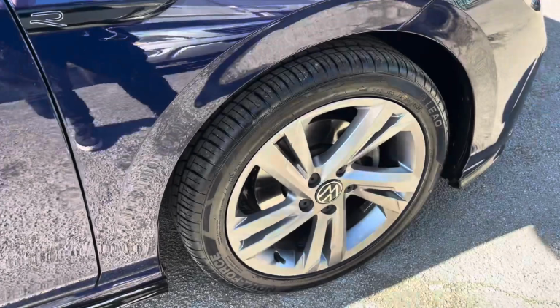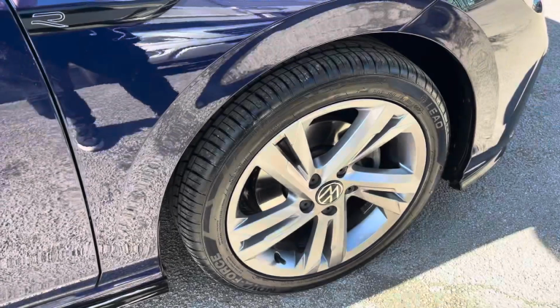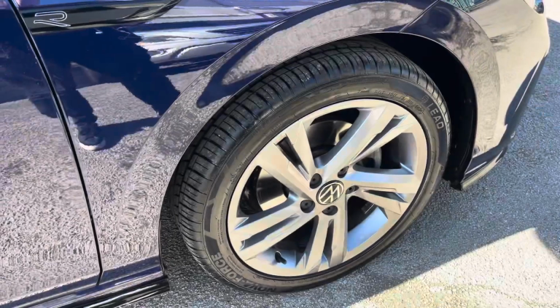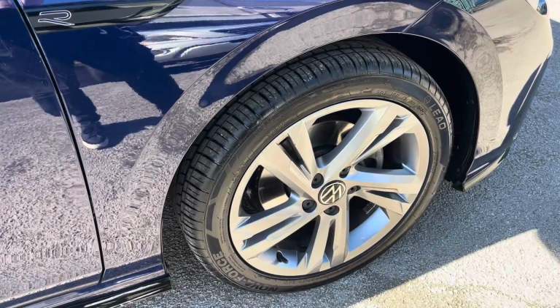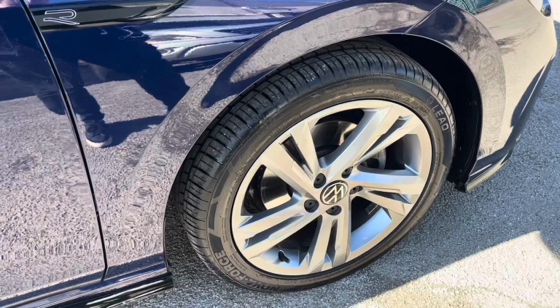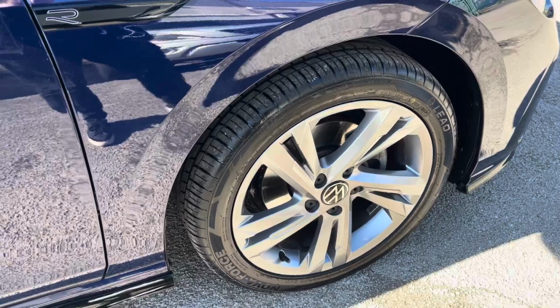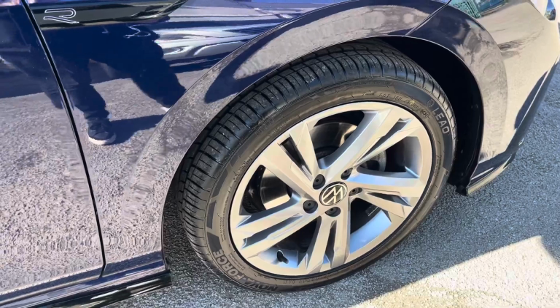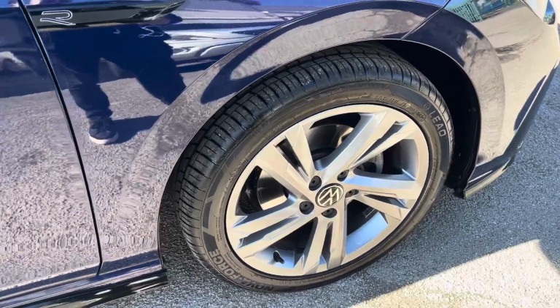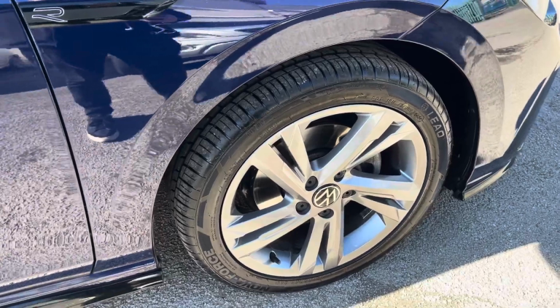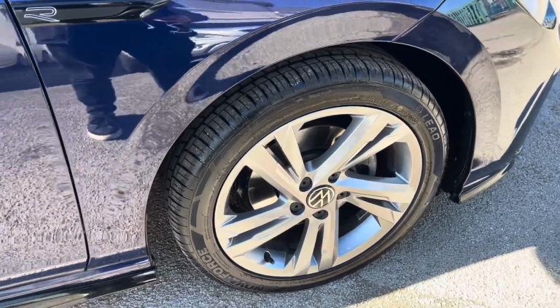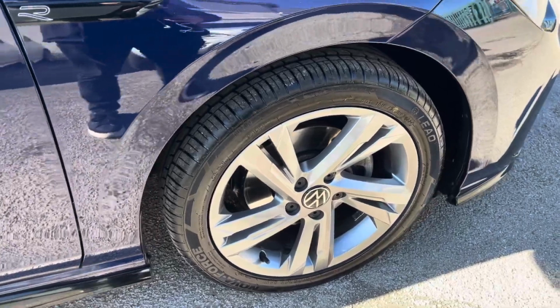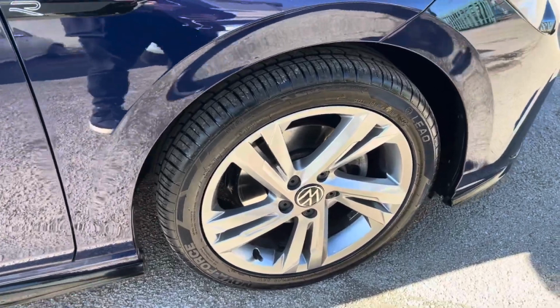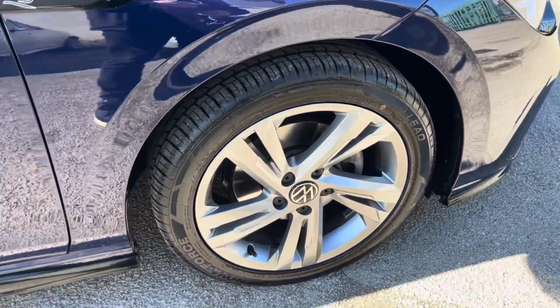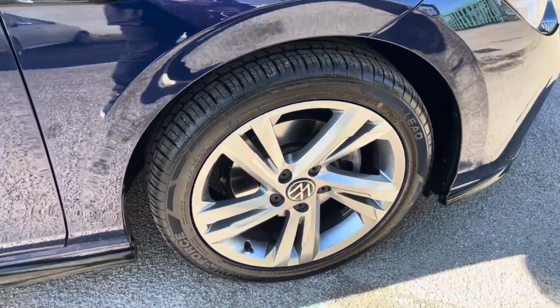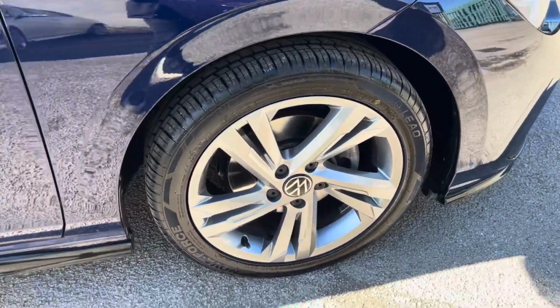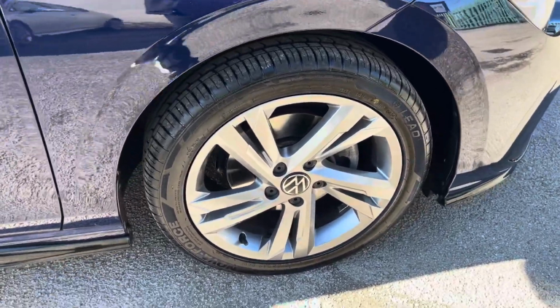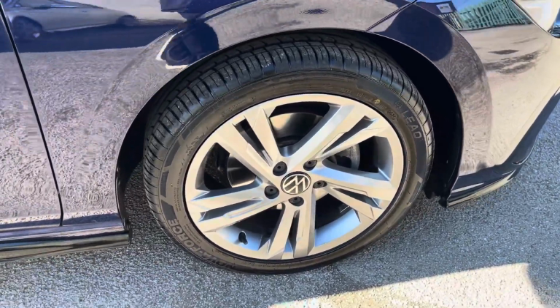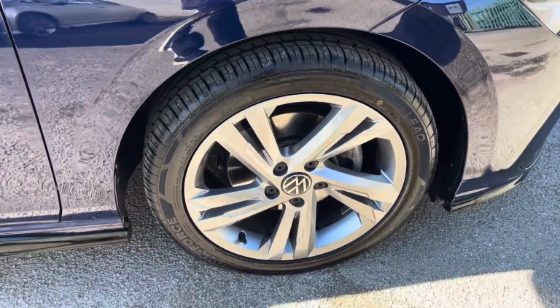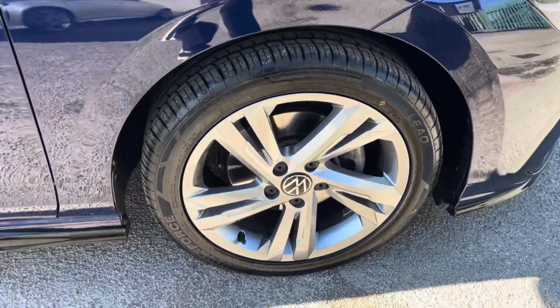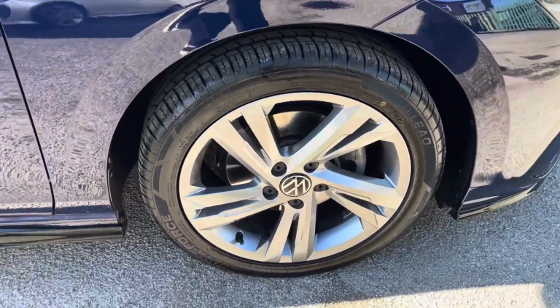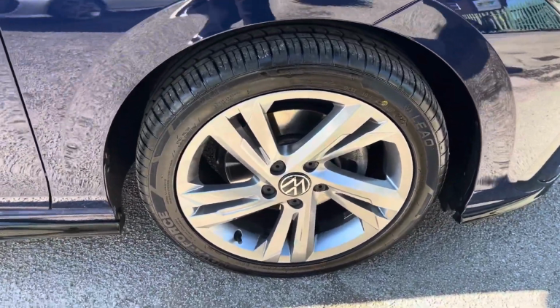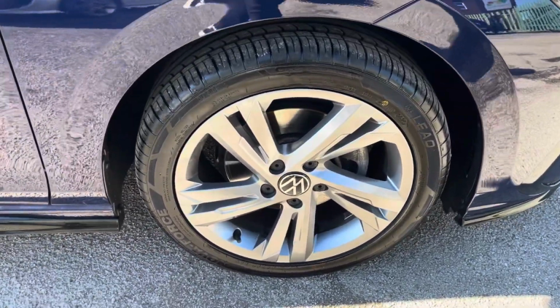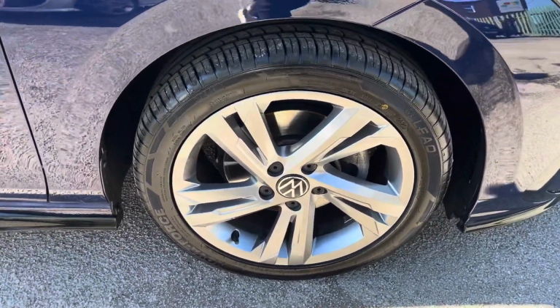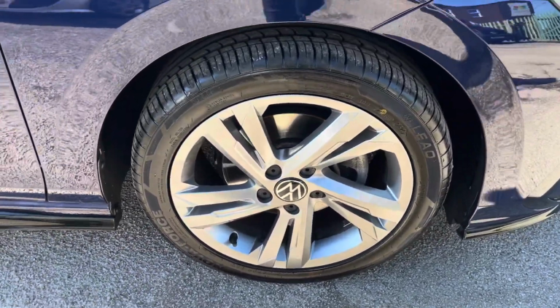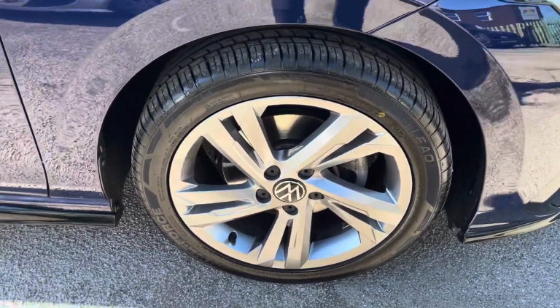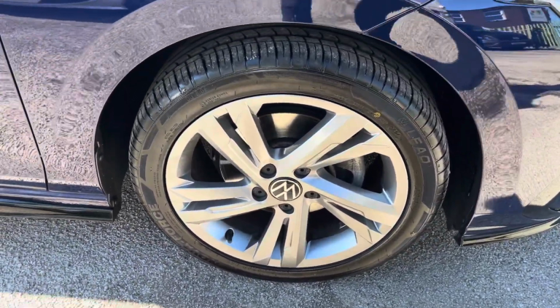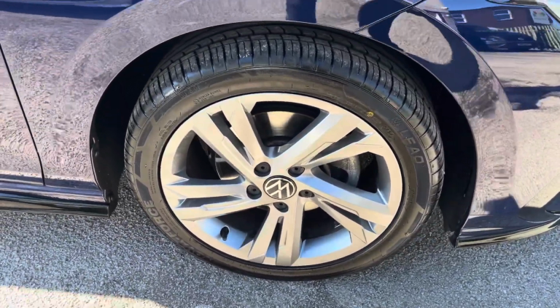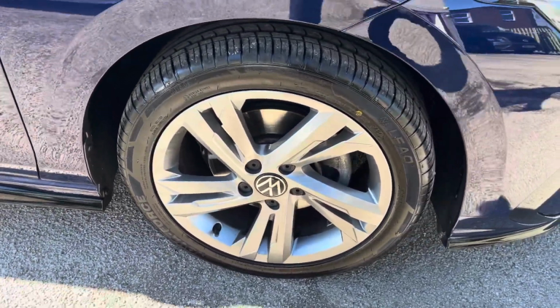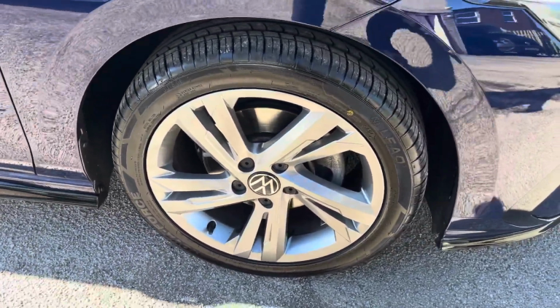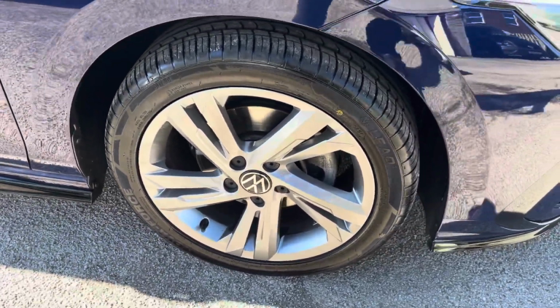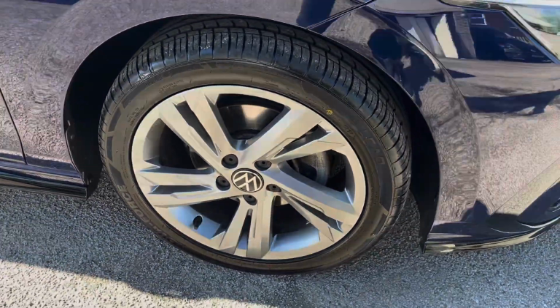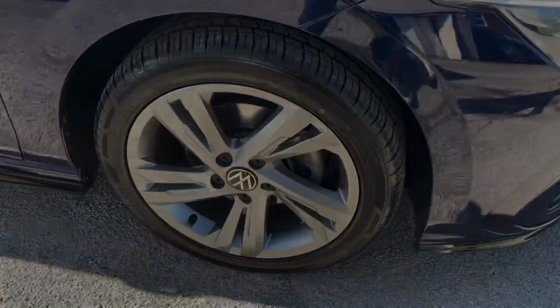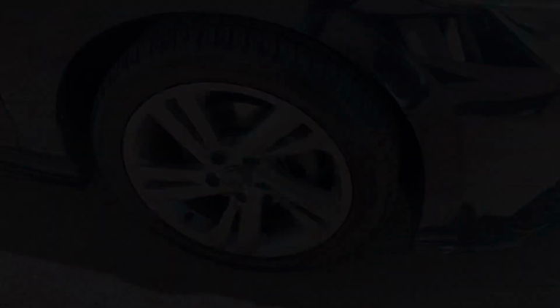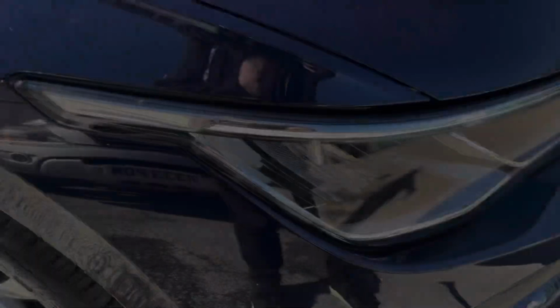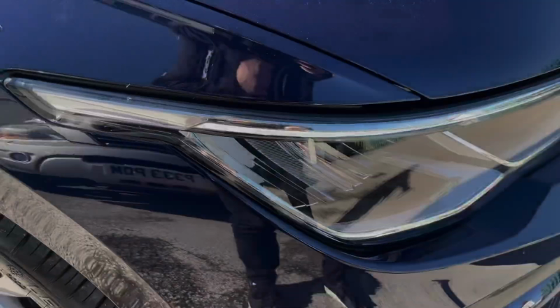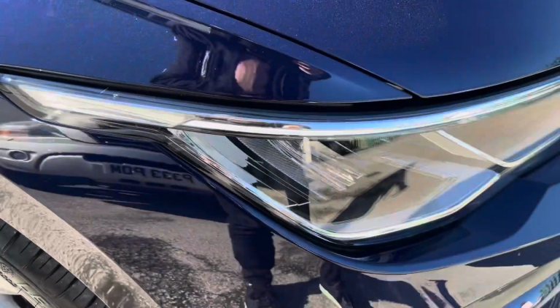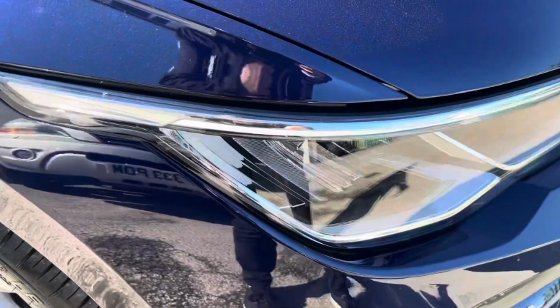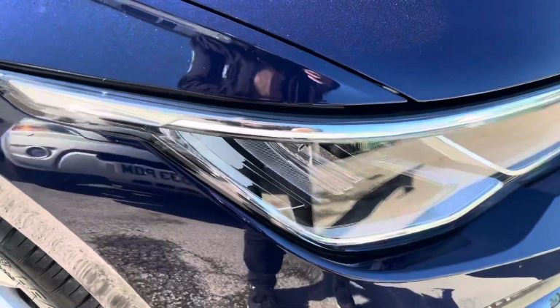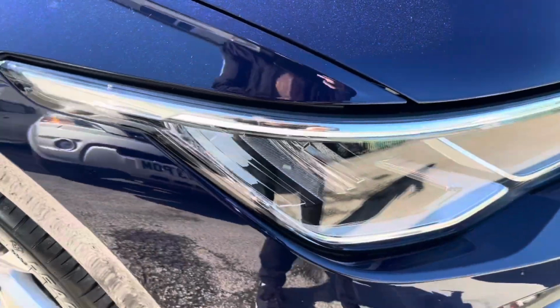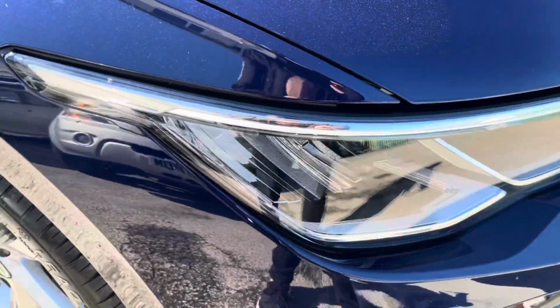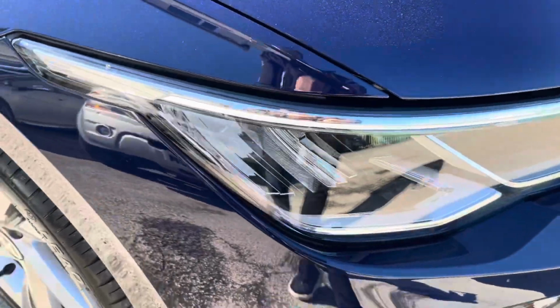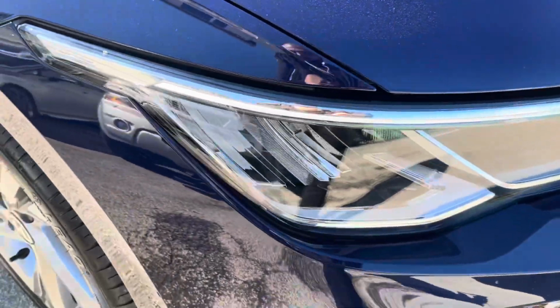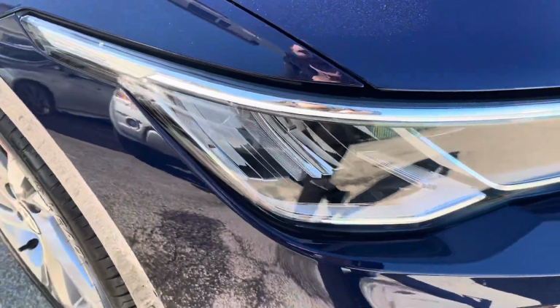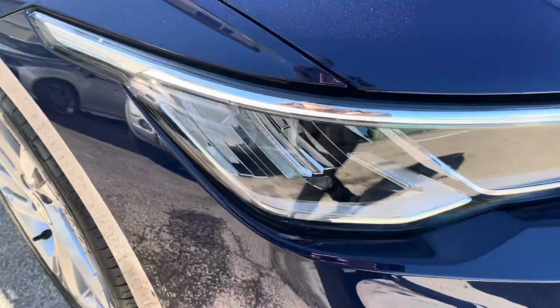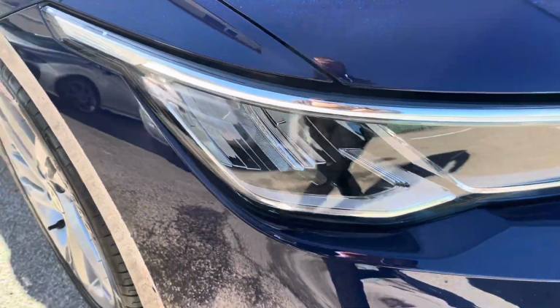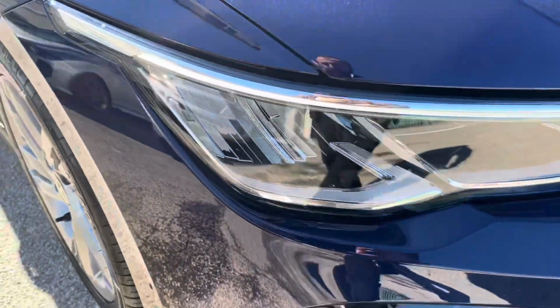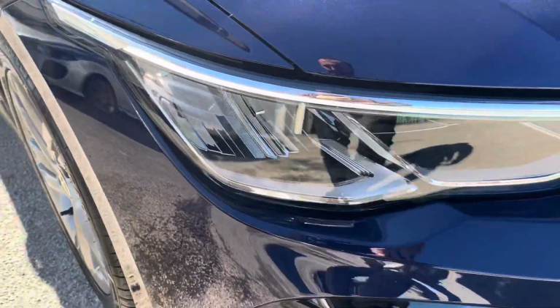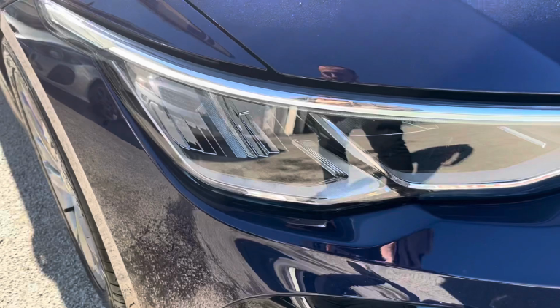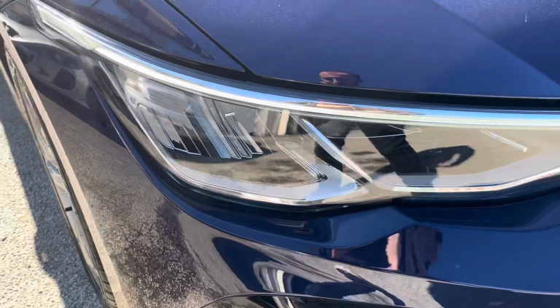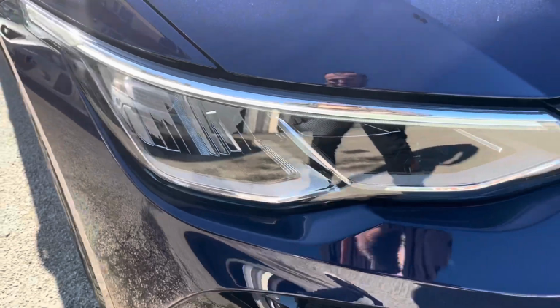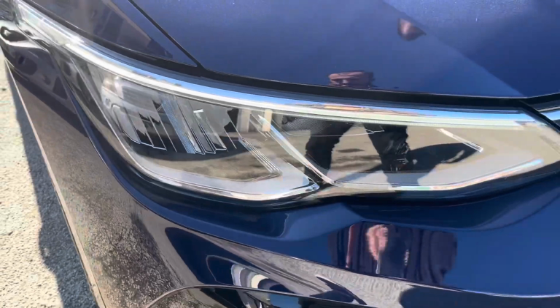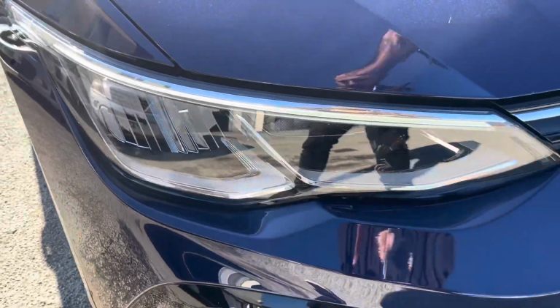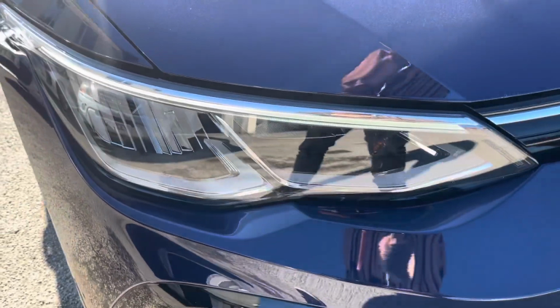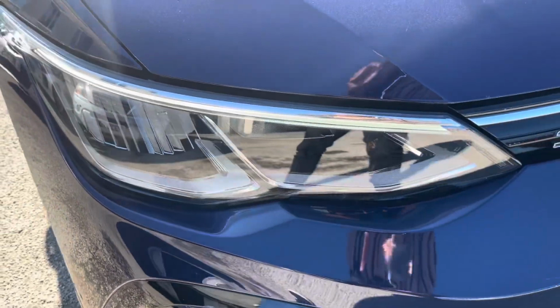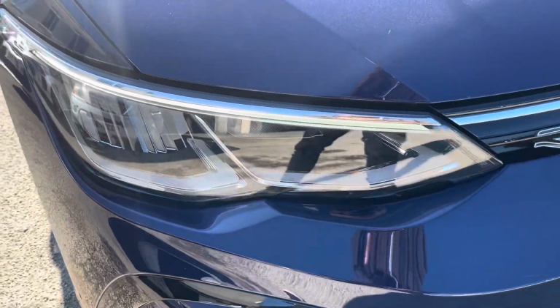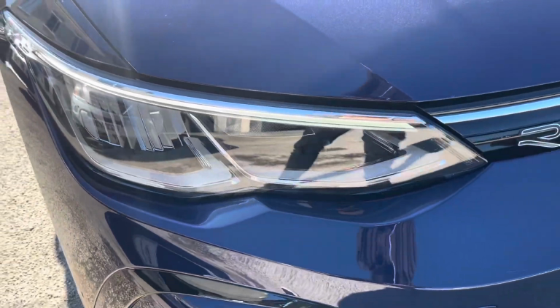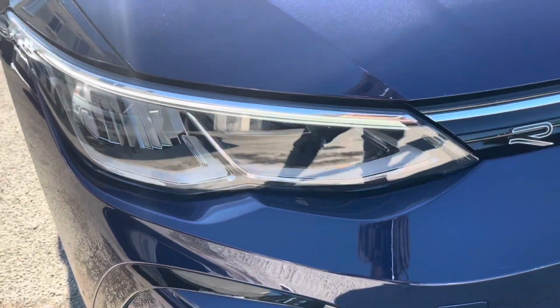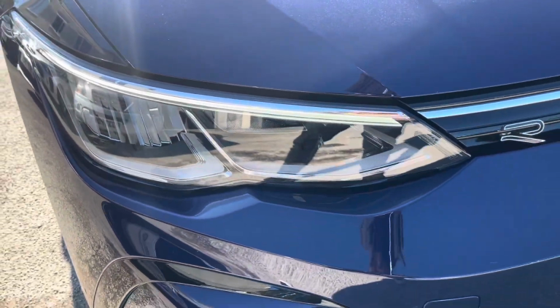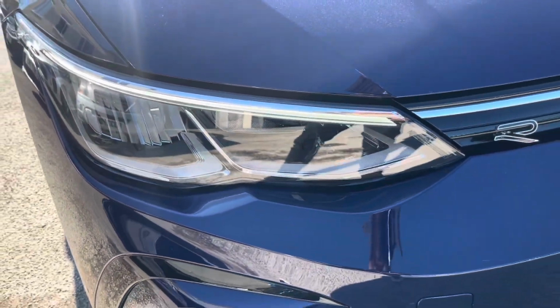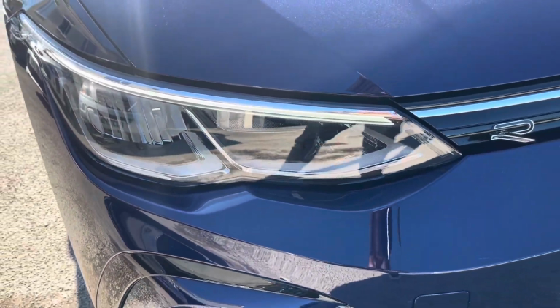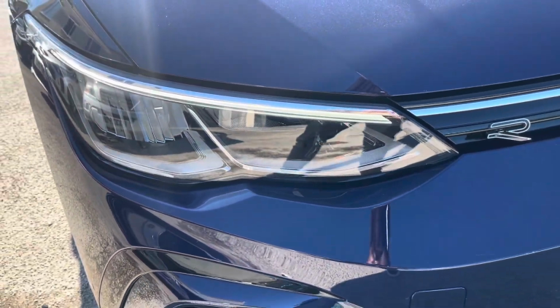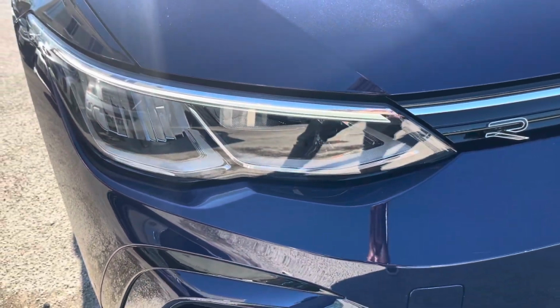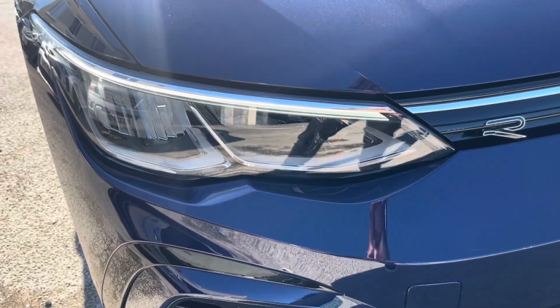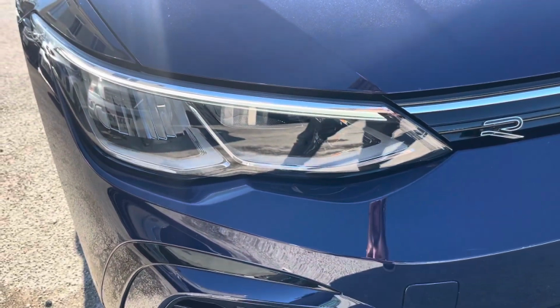To the side you've got the 17 inch Valencia alloy wheels and to the front the powerful LED headlights that provide outstanding visibility.